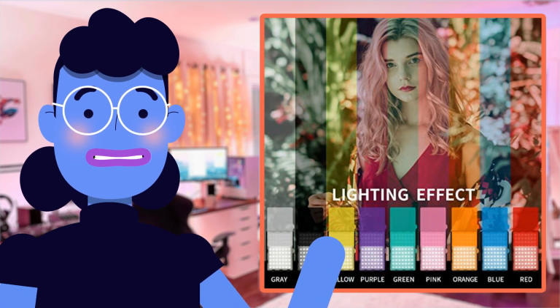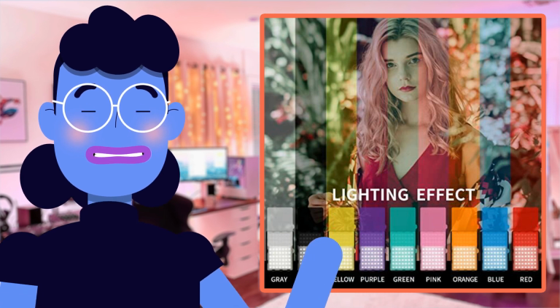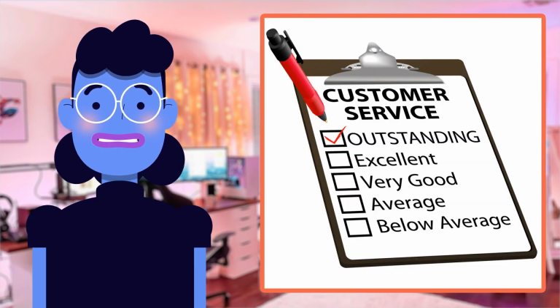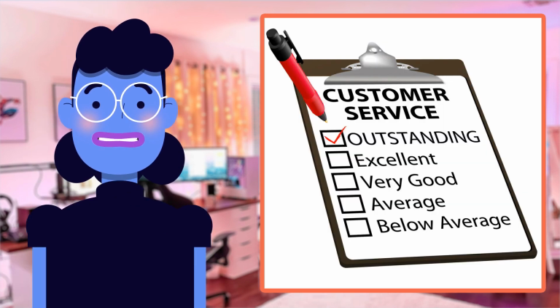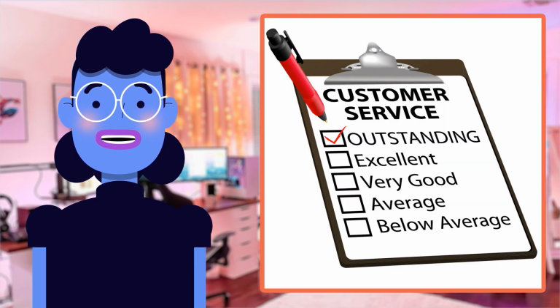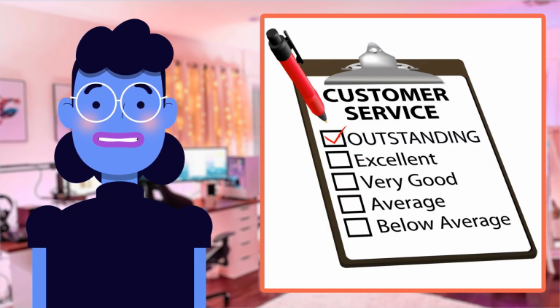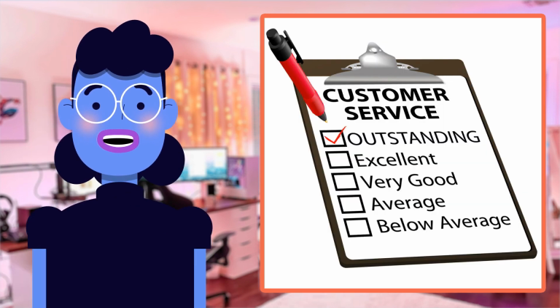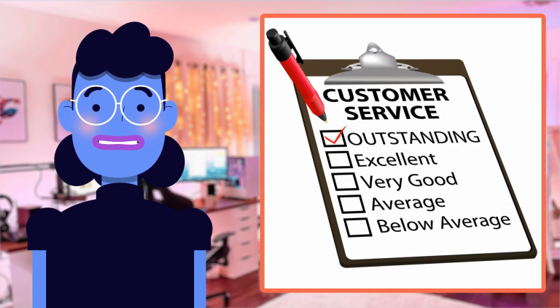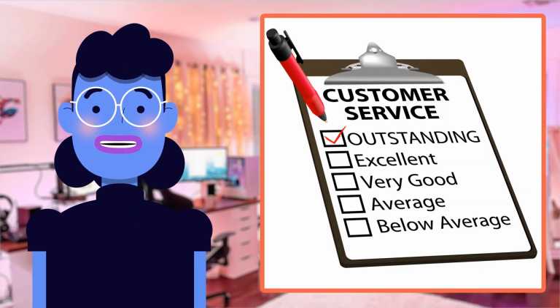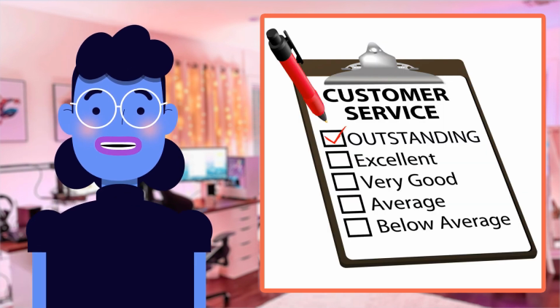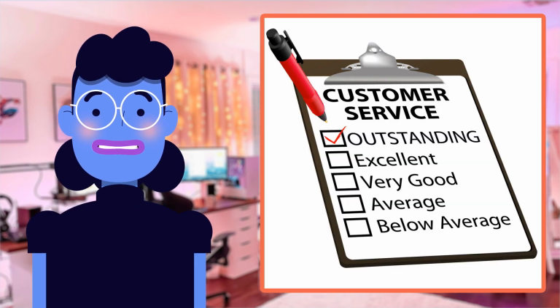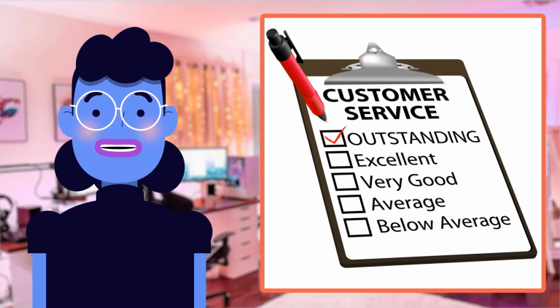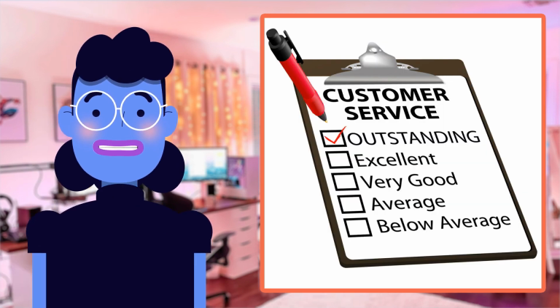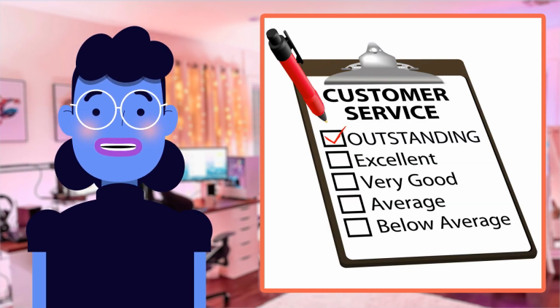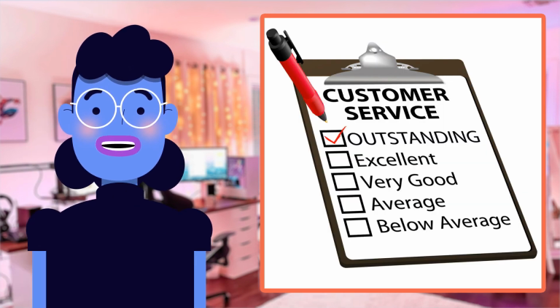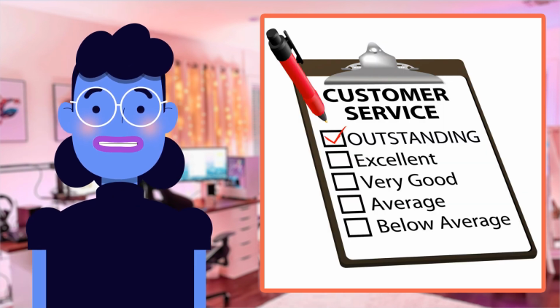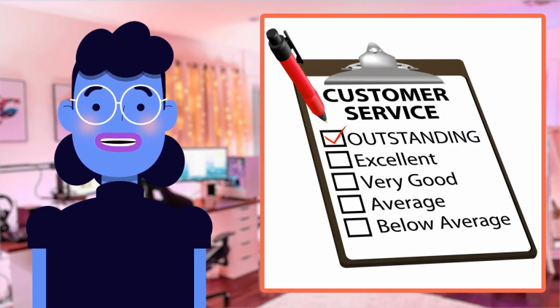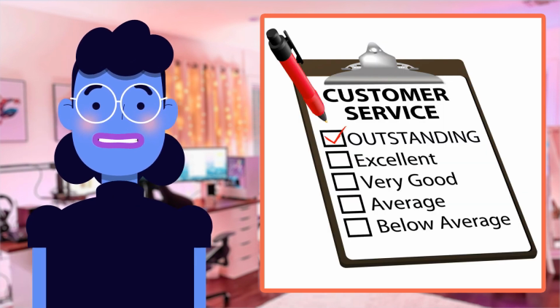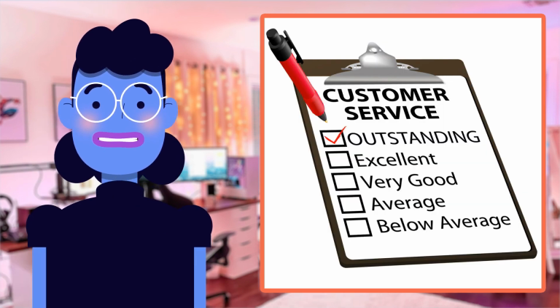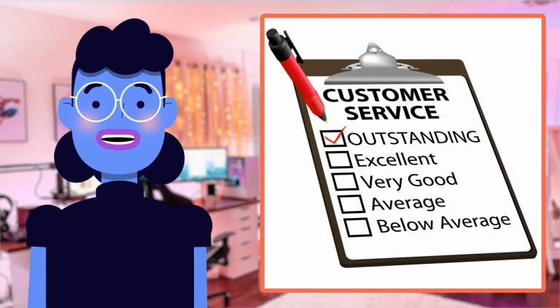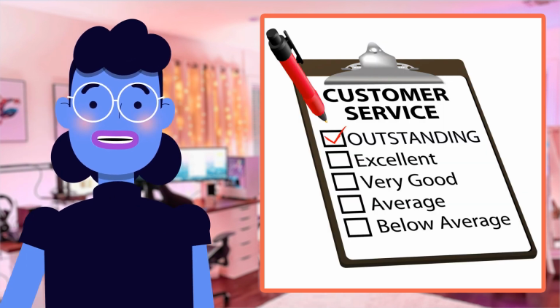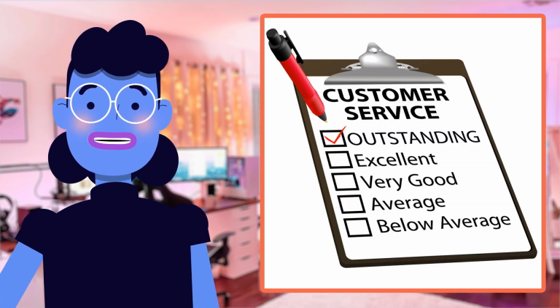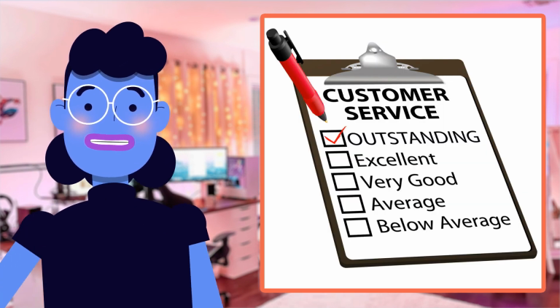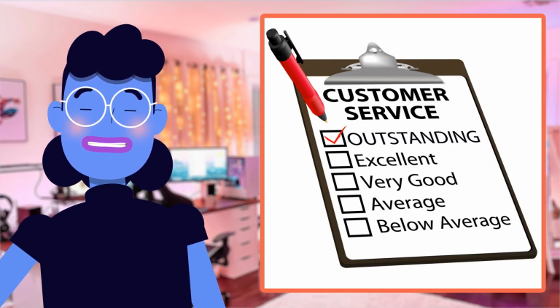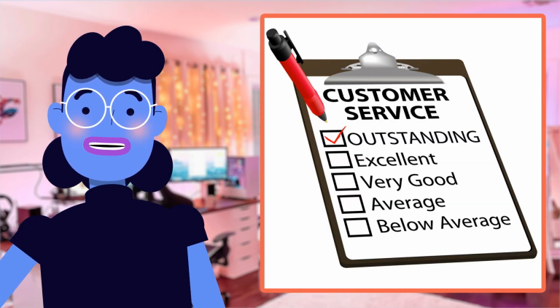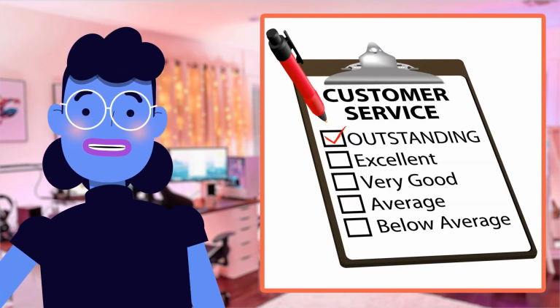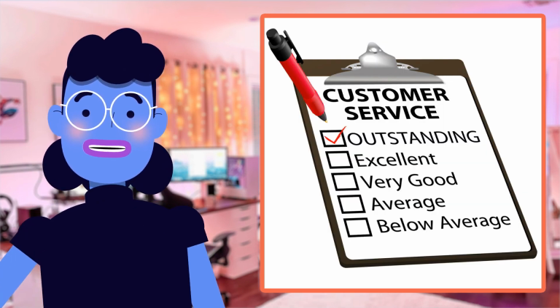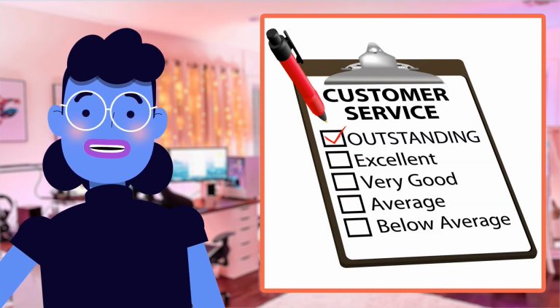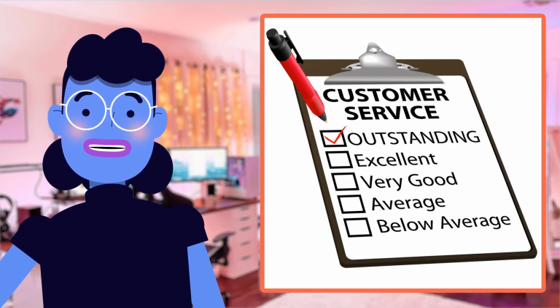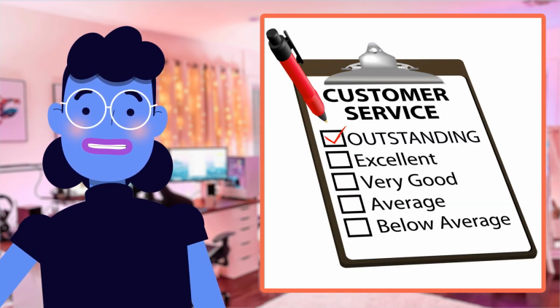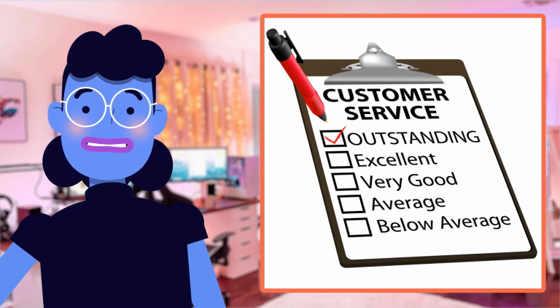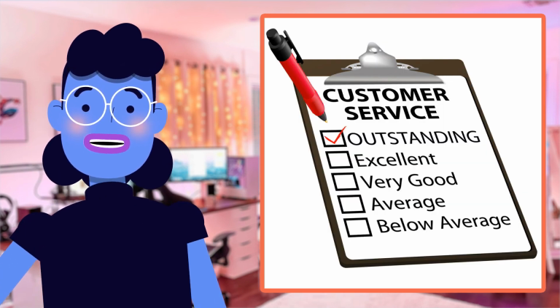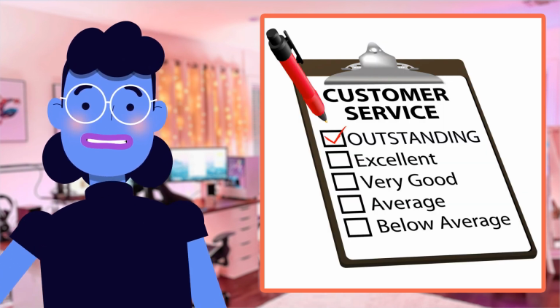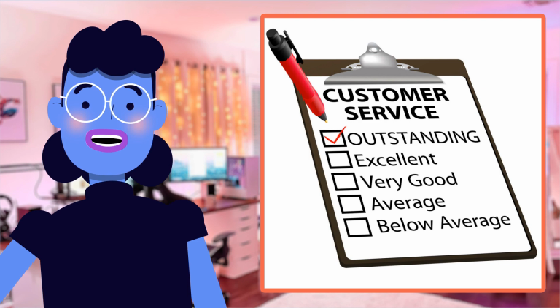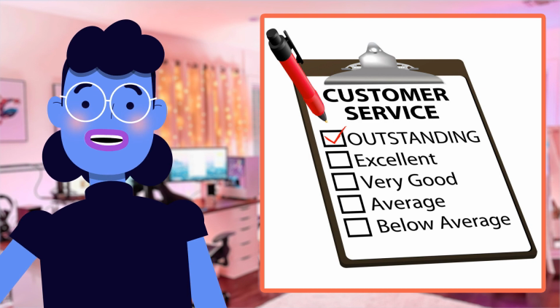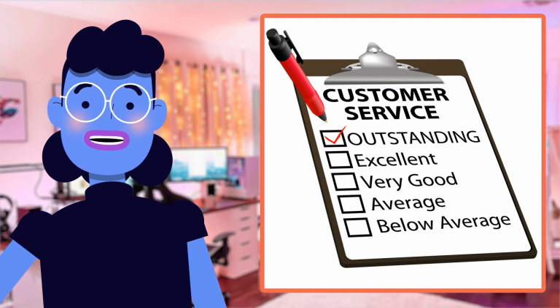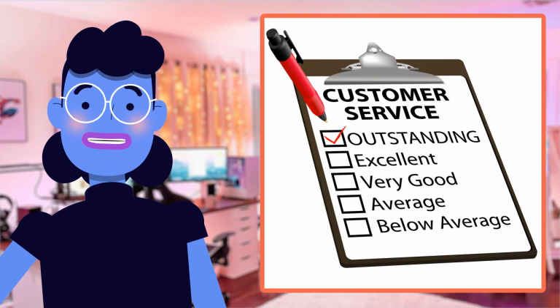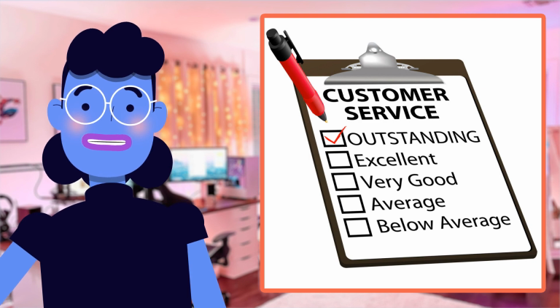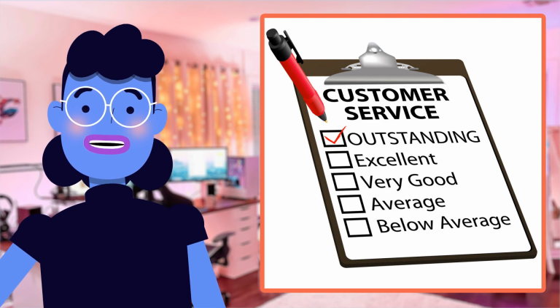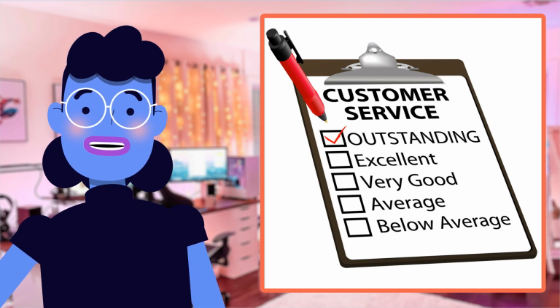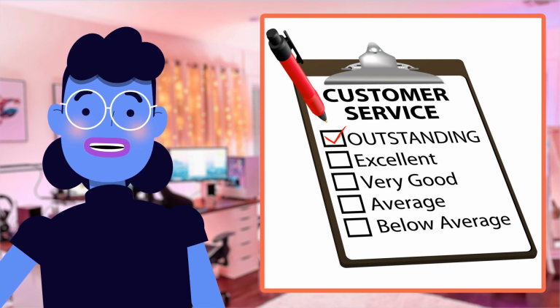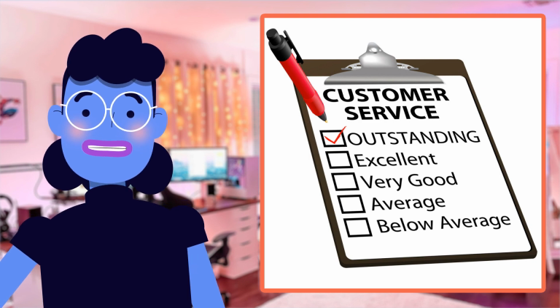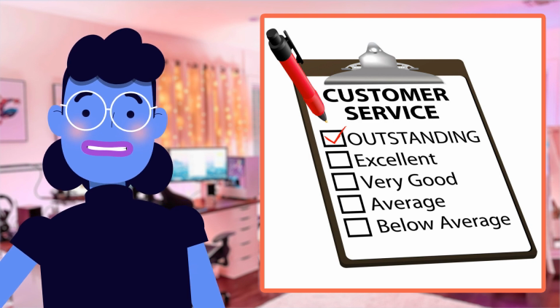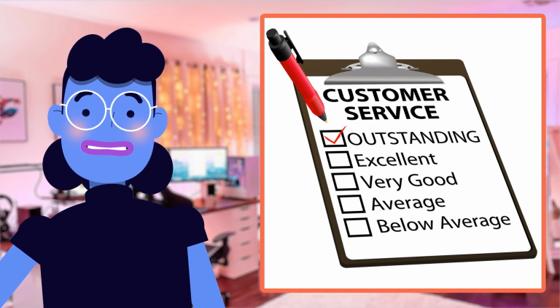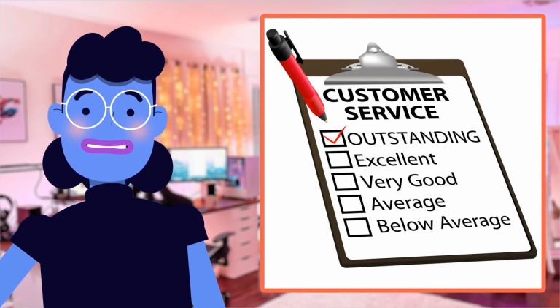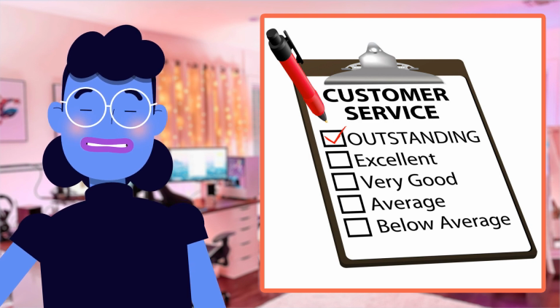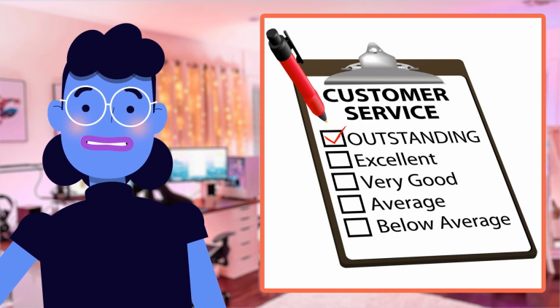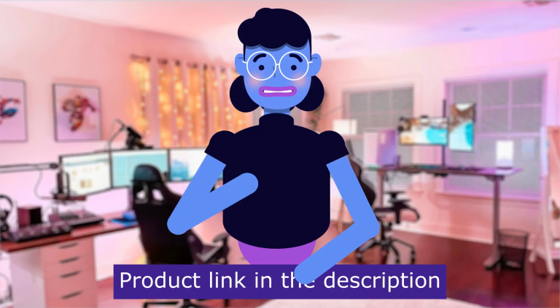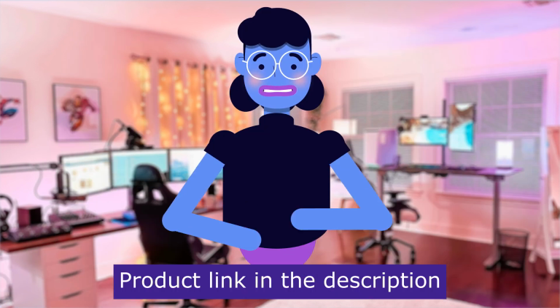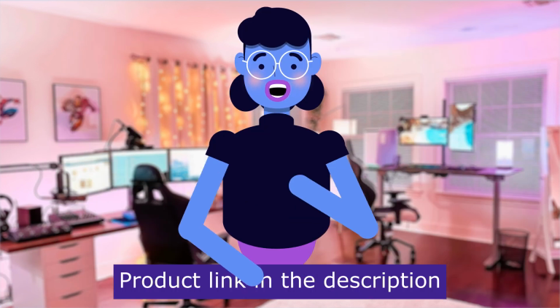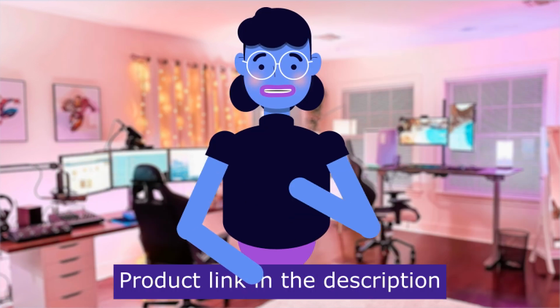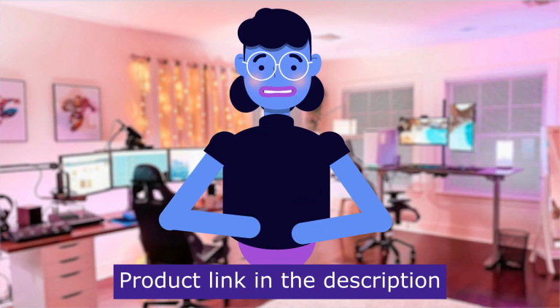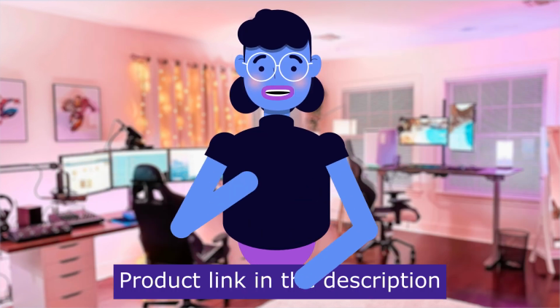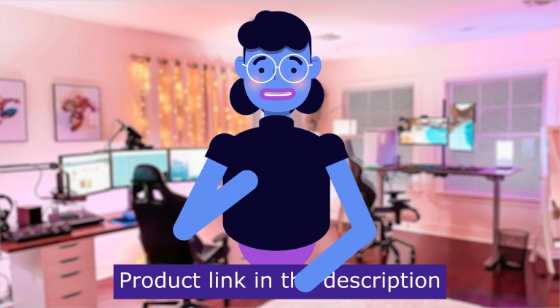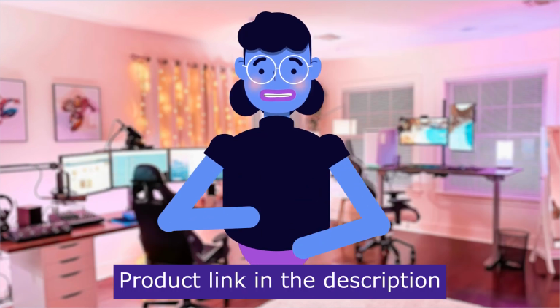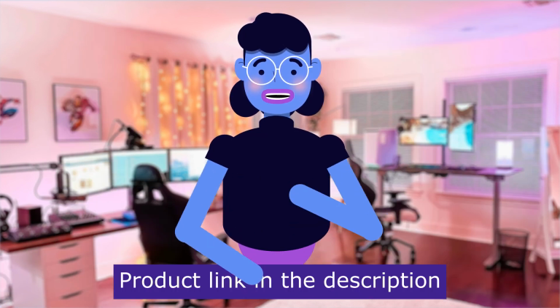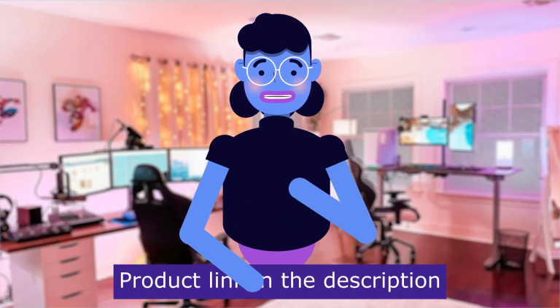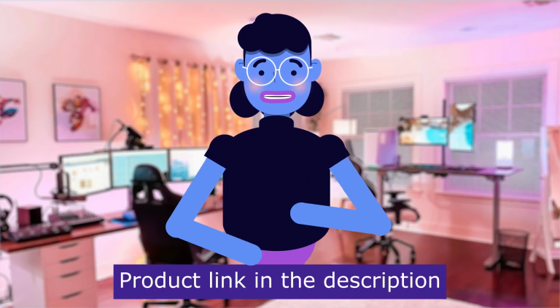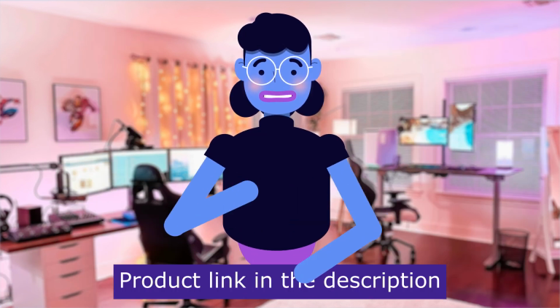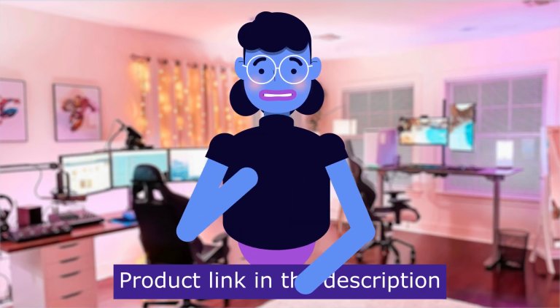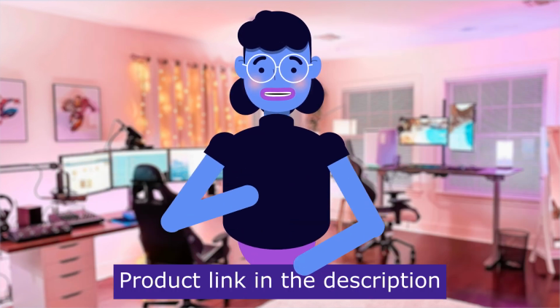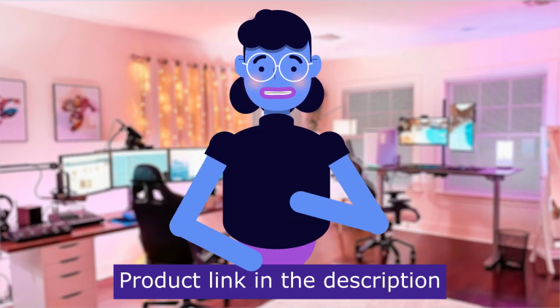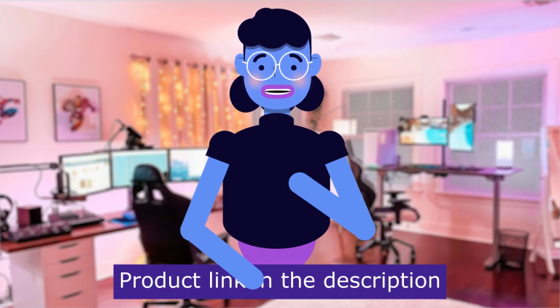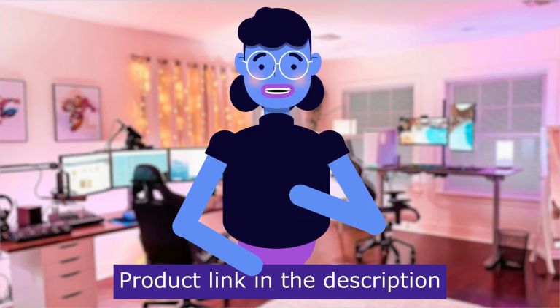Plus, don't forget they provide outstanding customer service if anything should arise. Product linked in the description below.